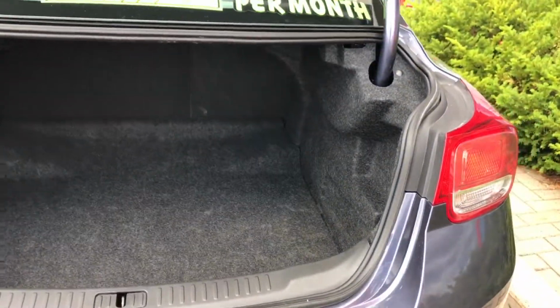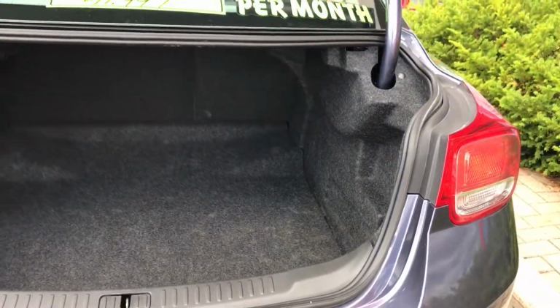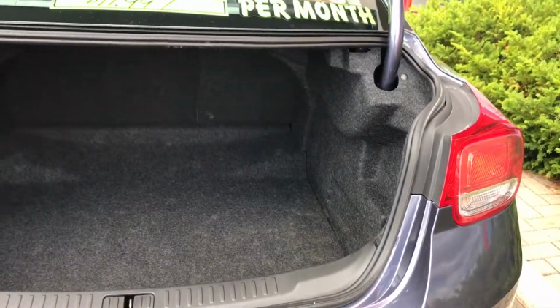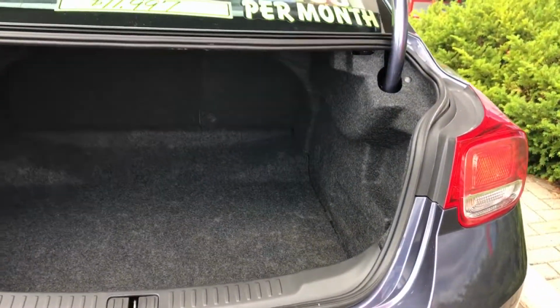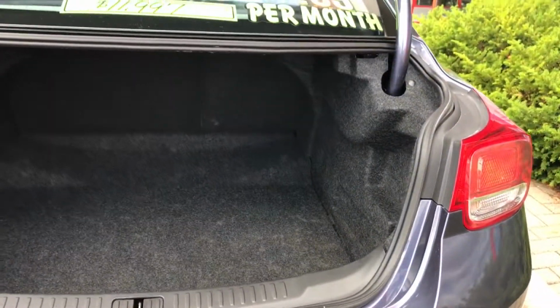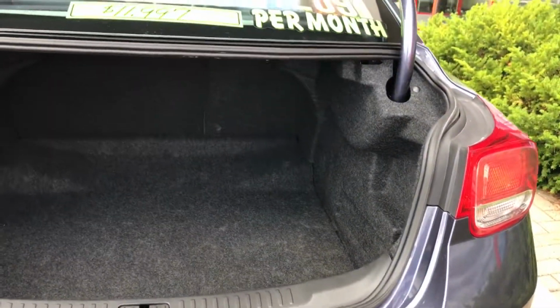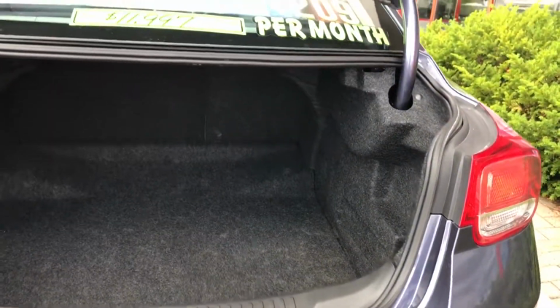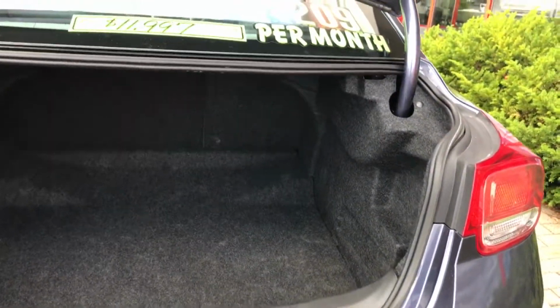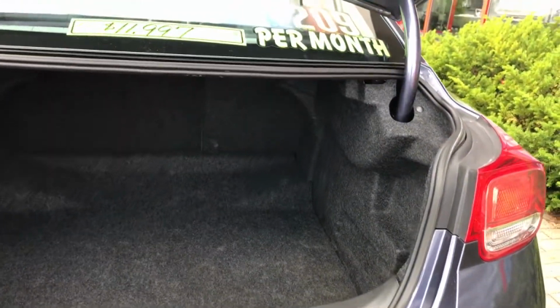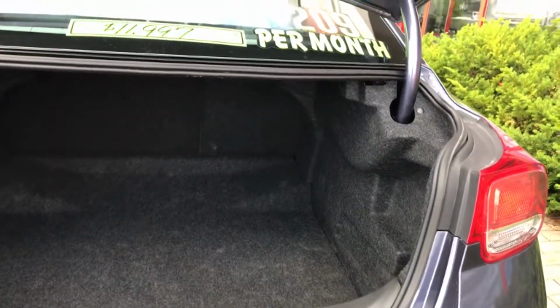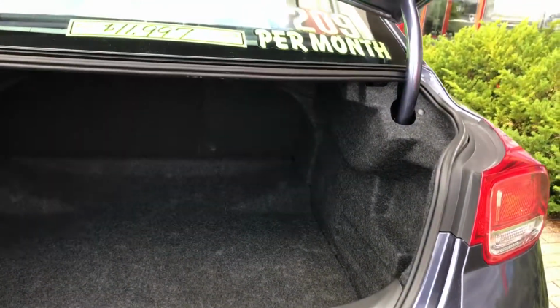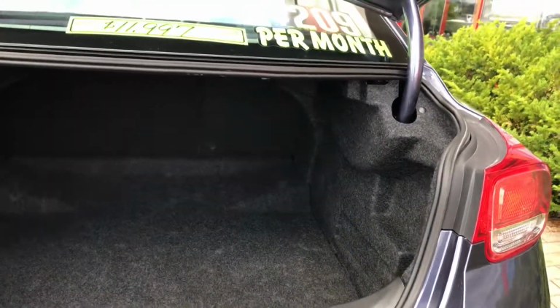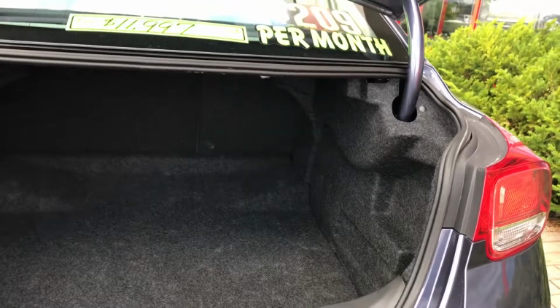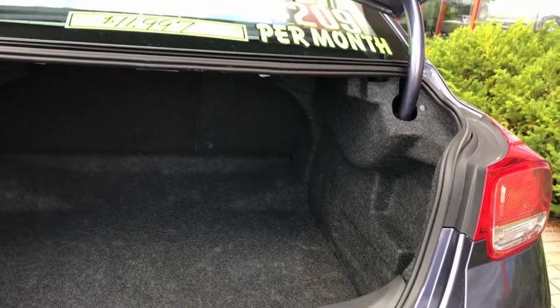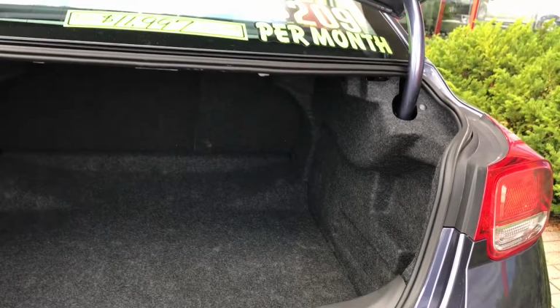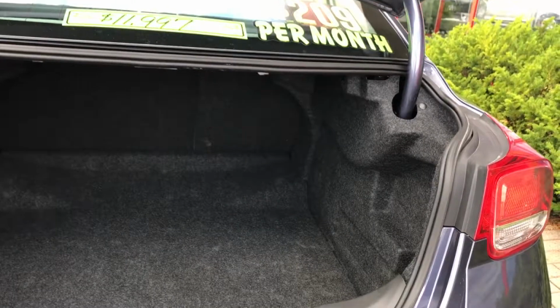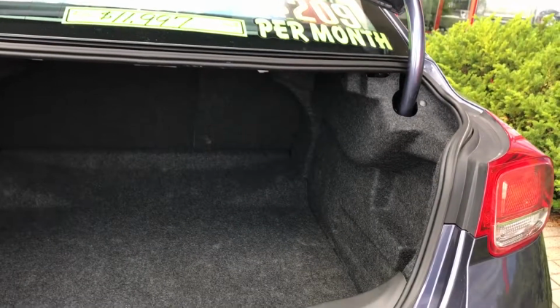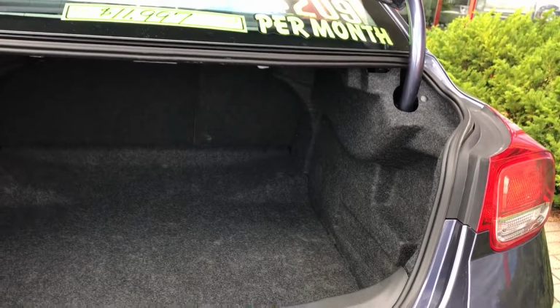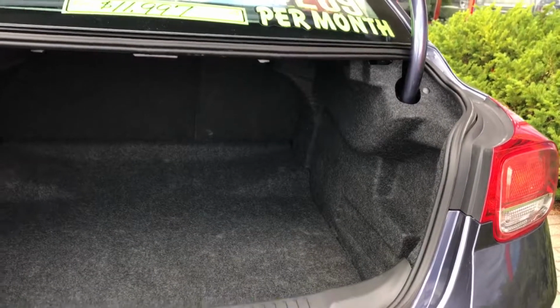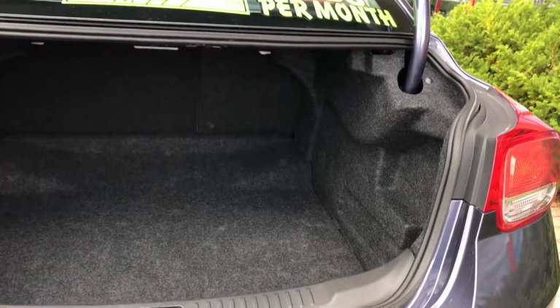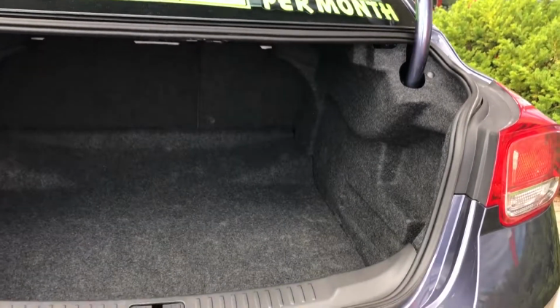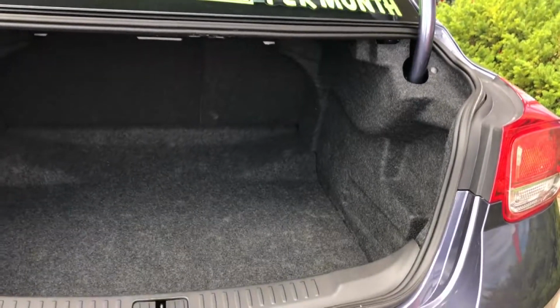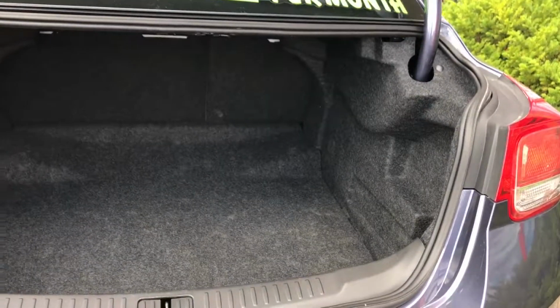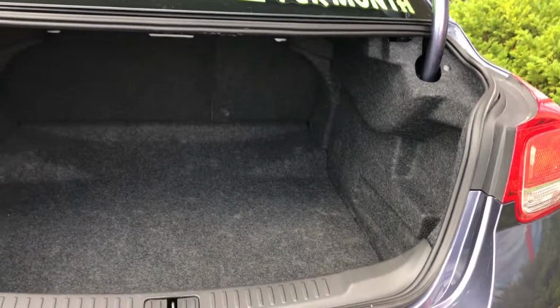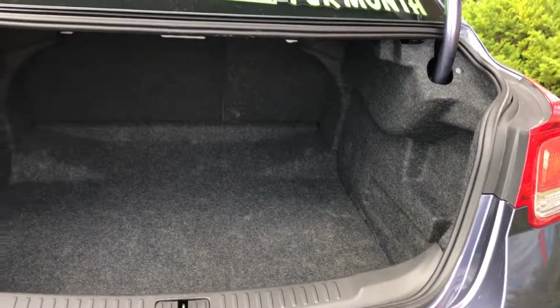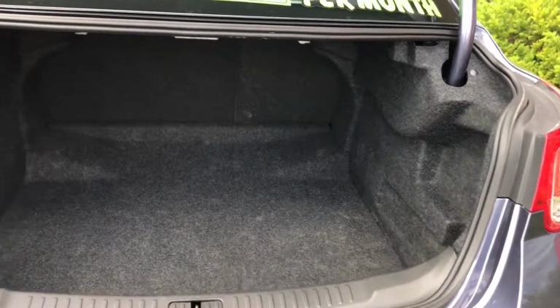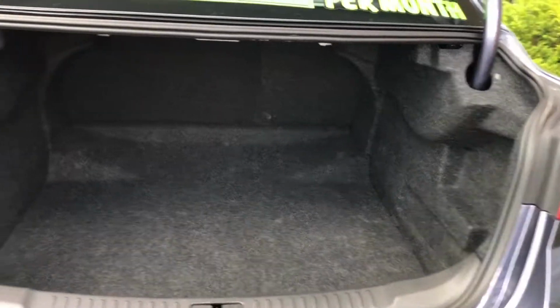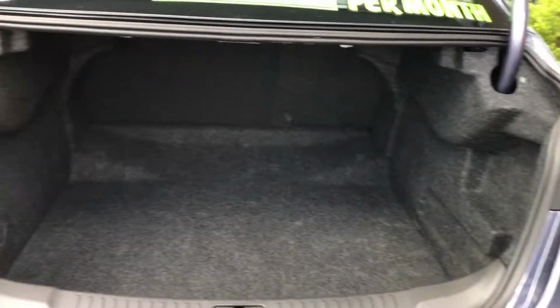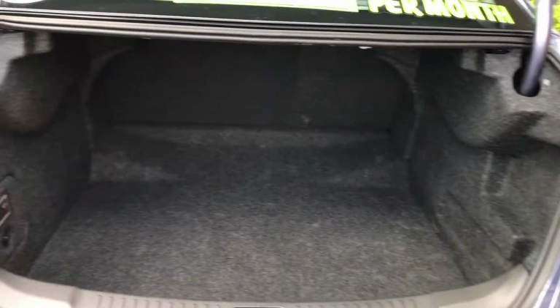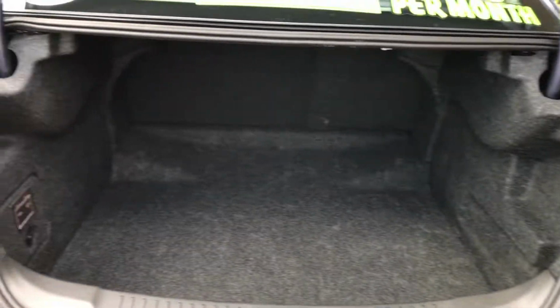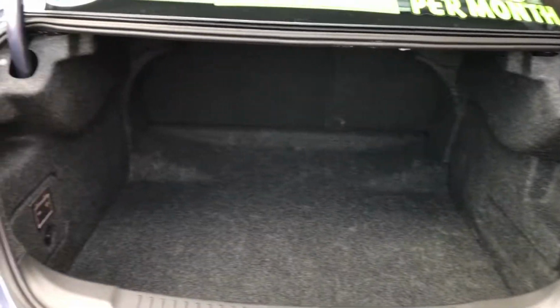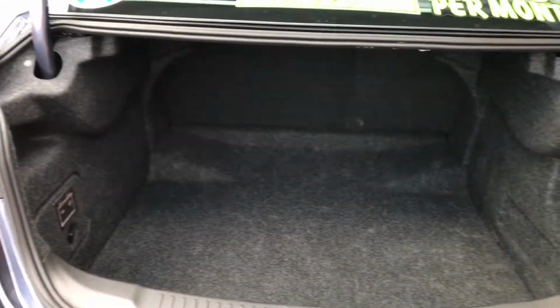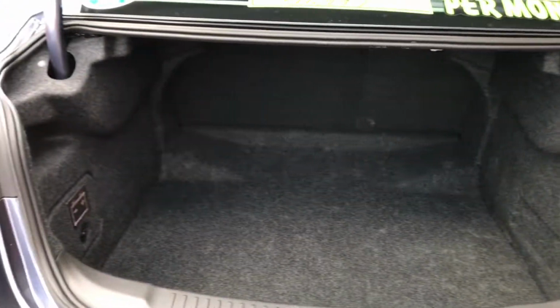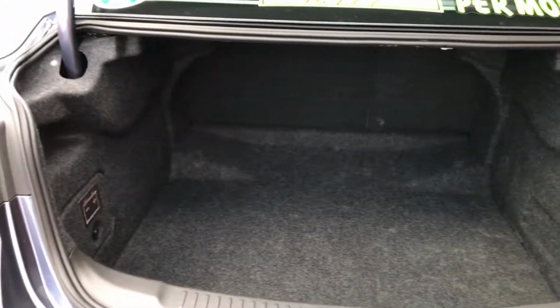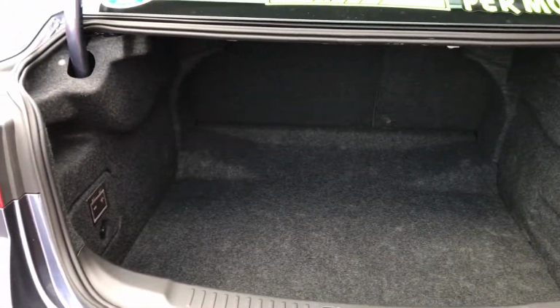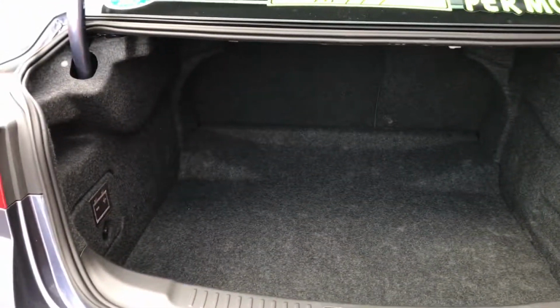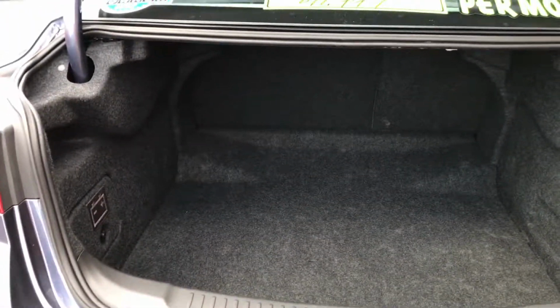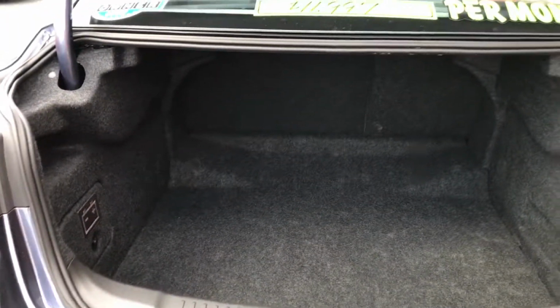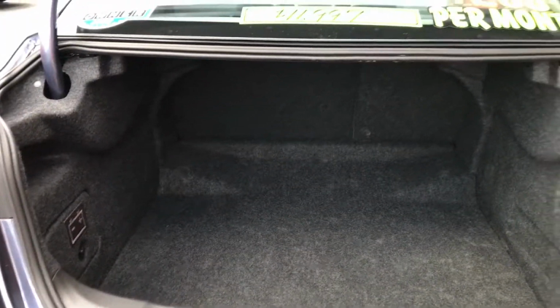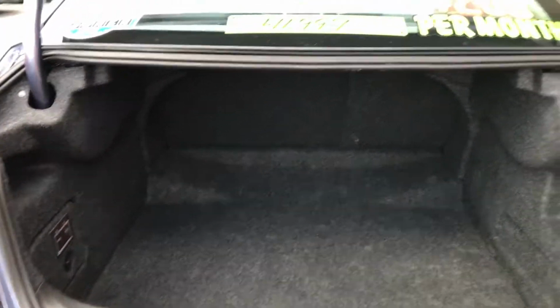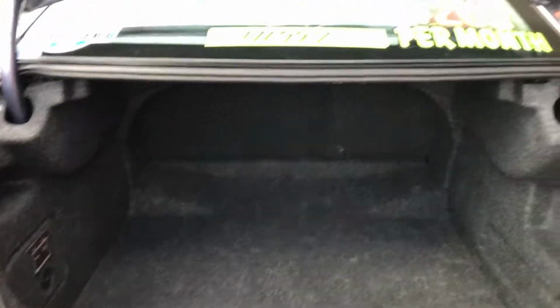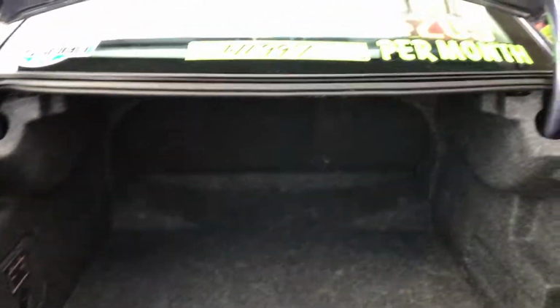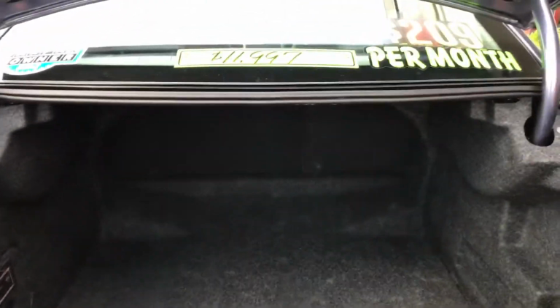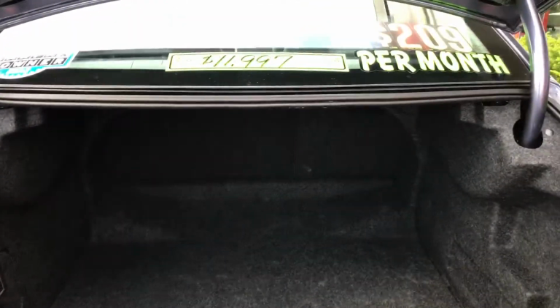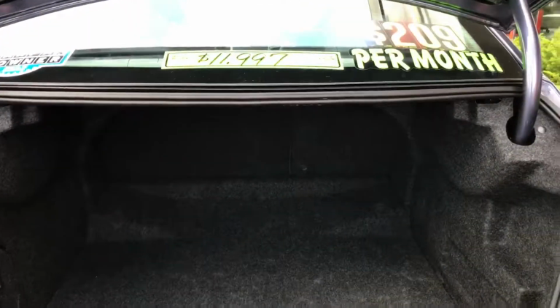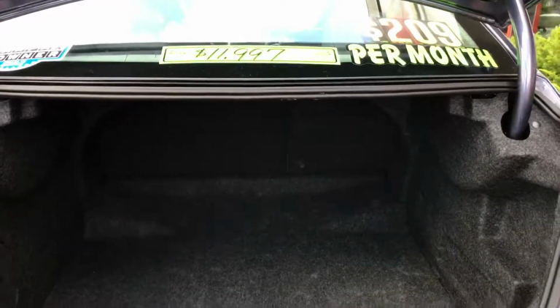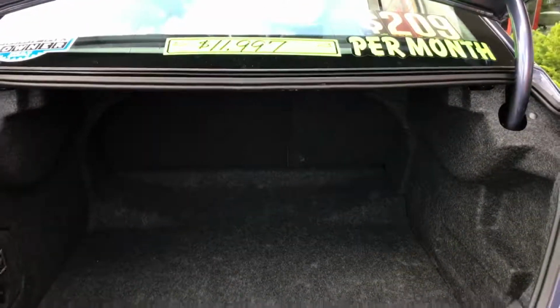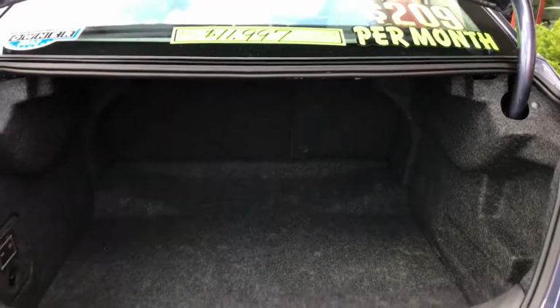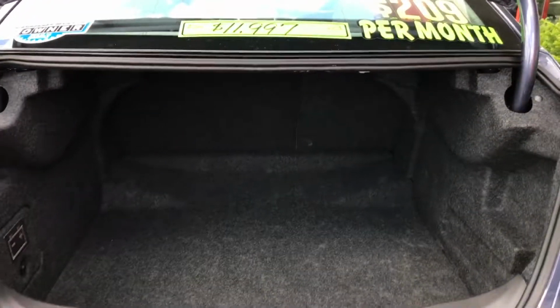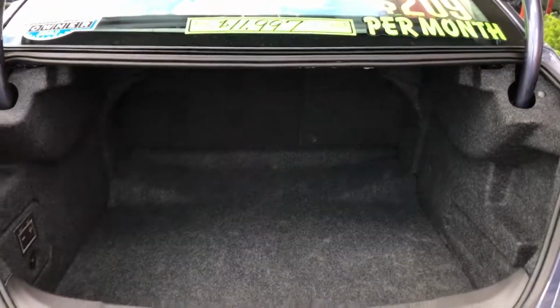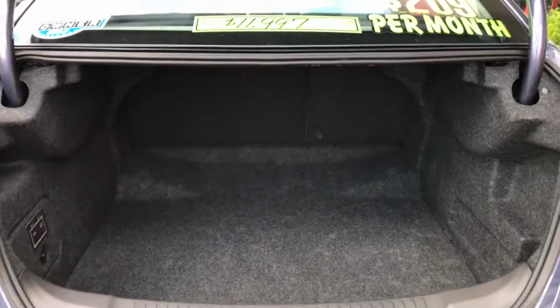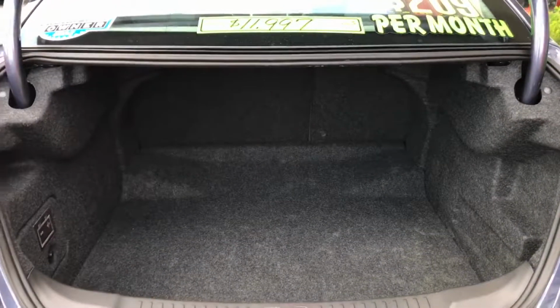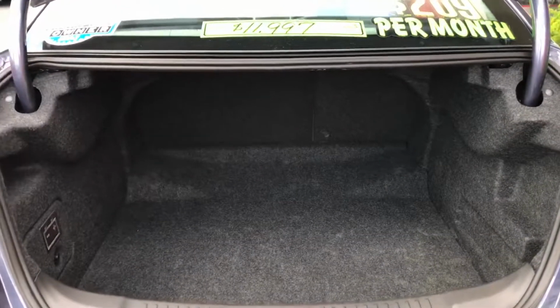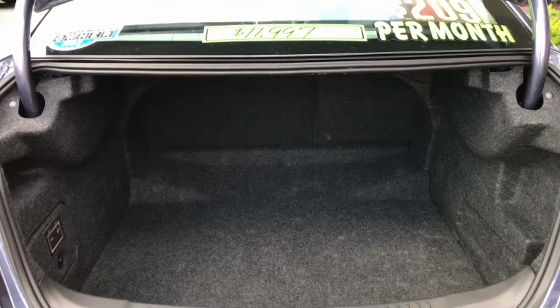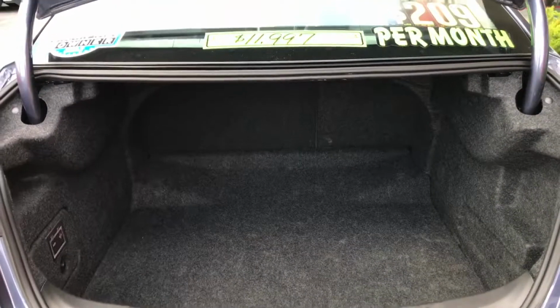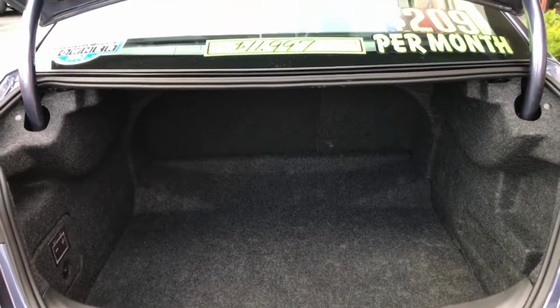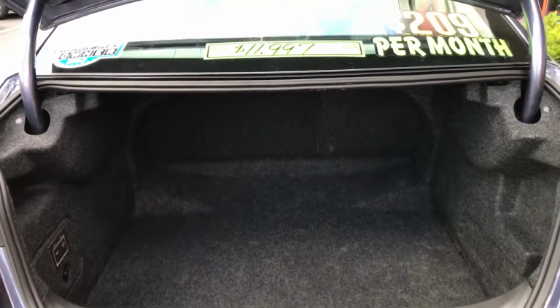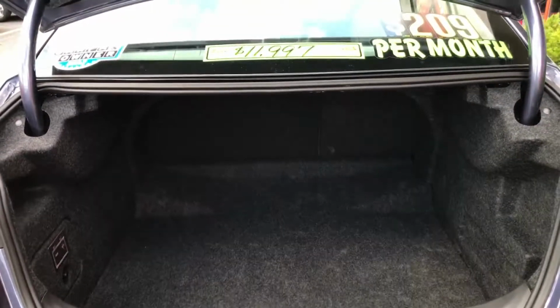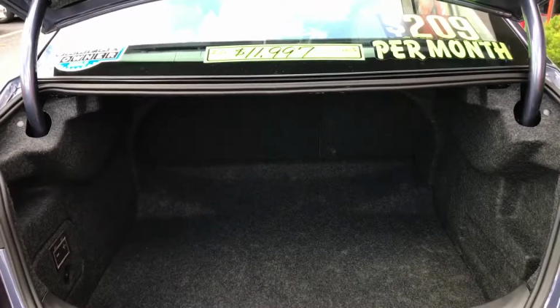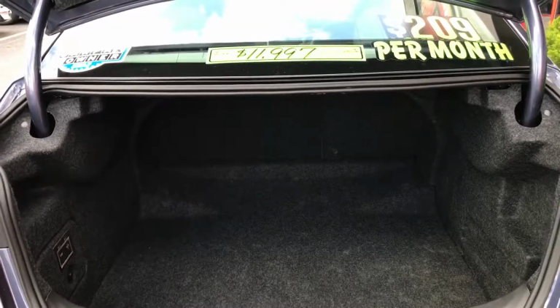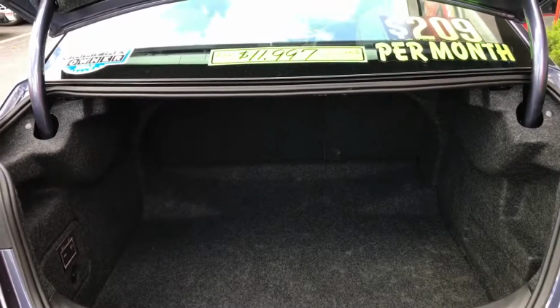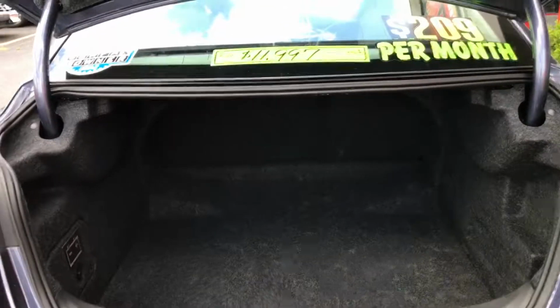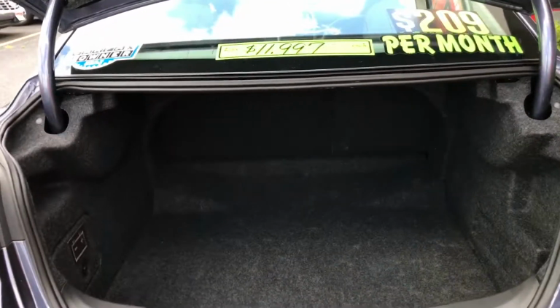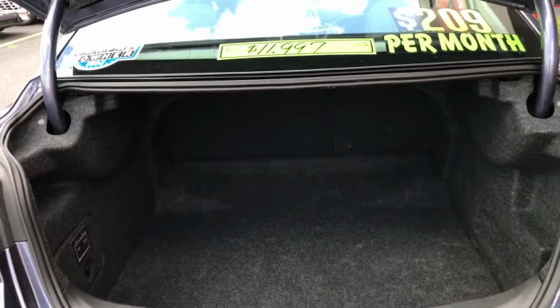You can also fold them down flat, so you get a very large trunk, and if they go down you can haul long items.